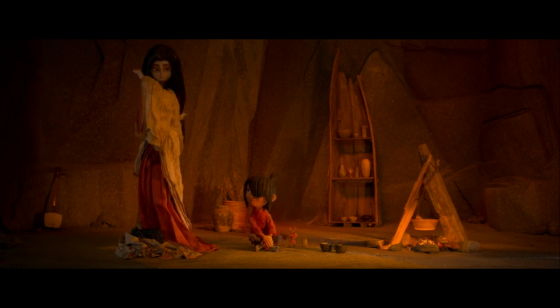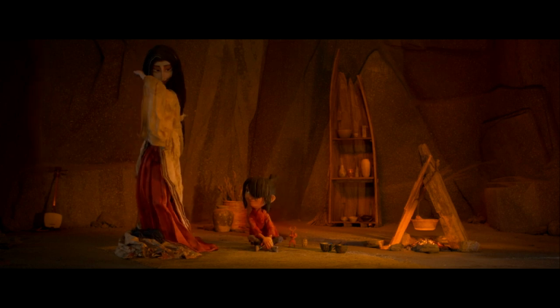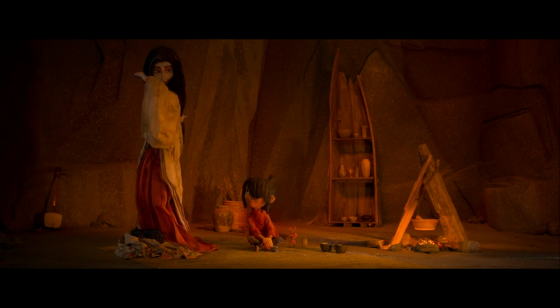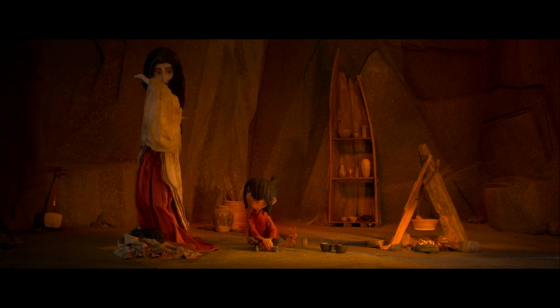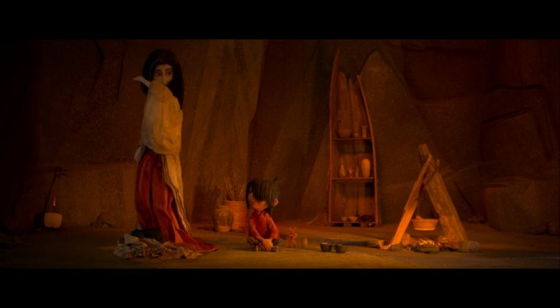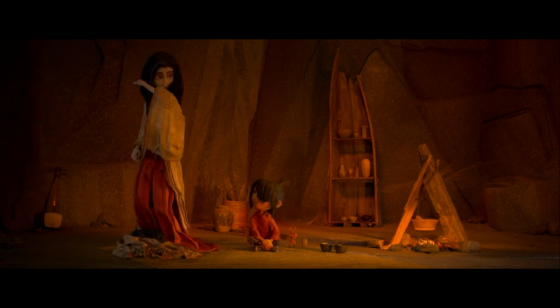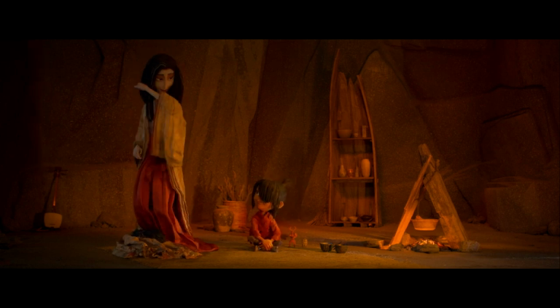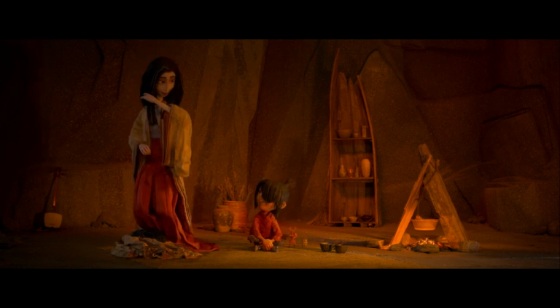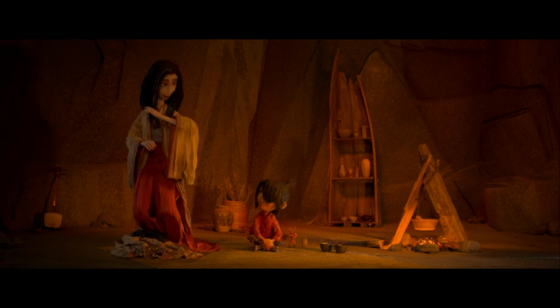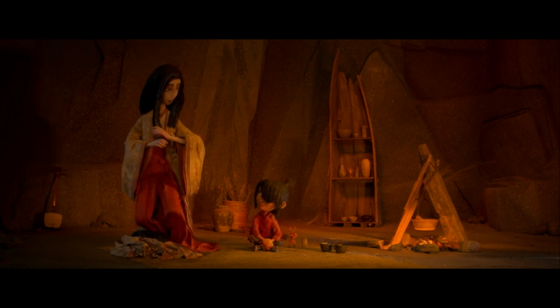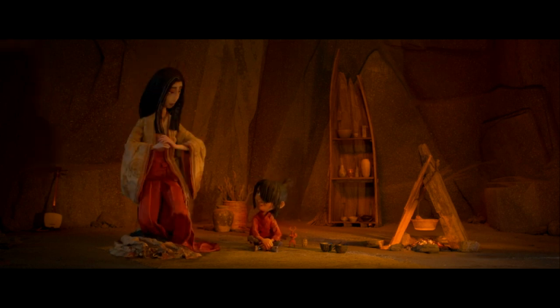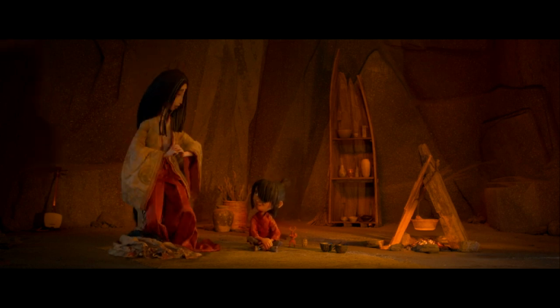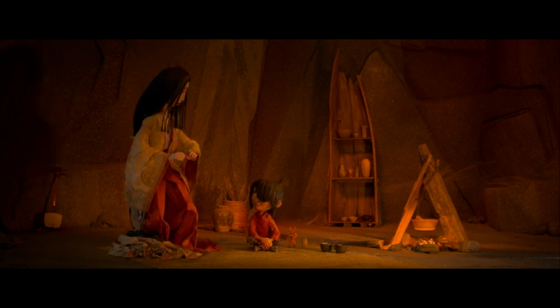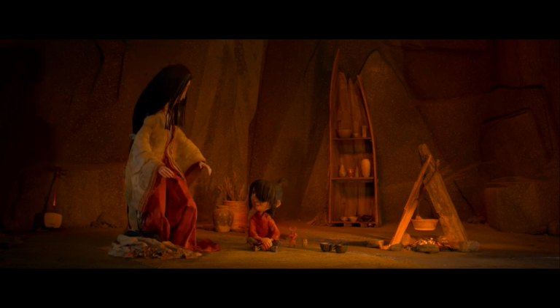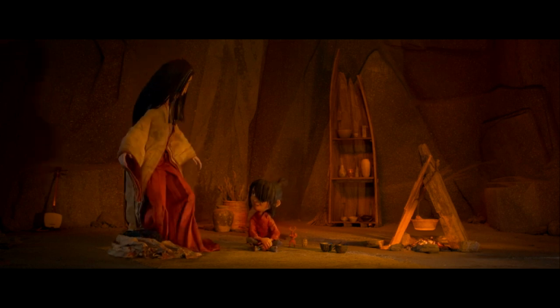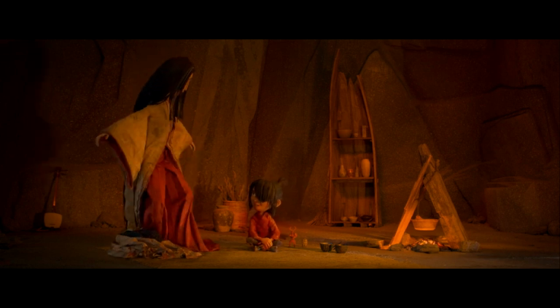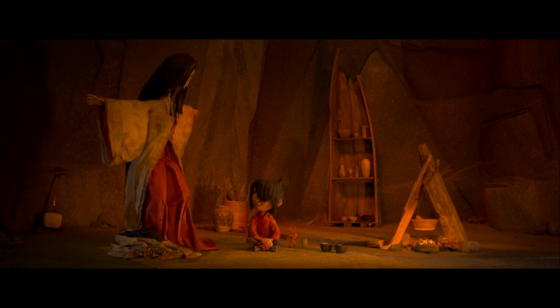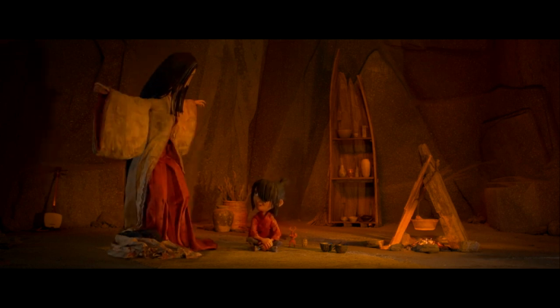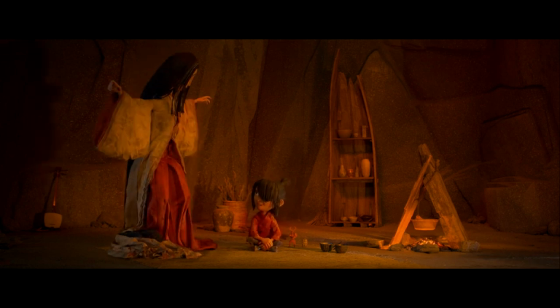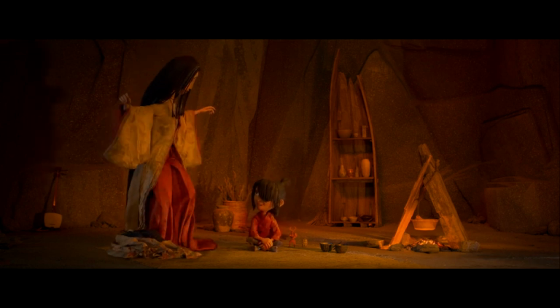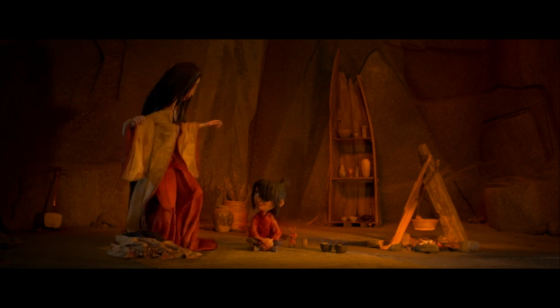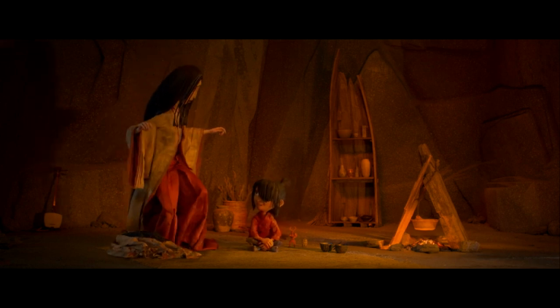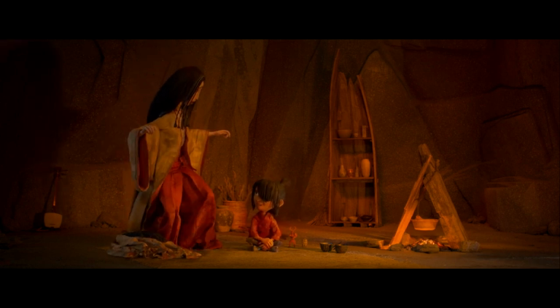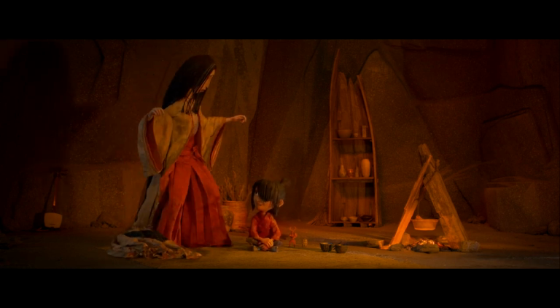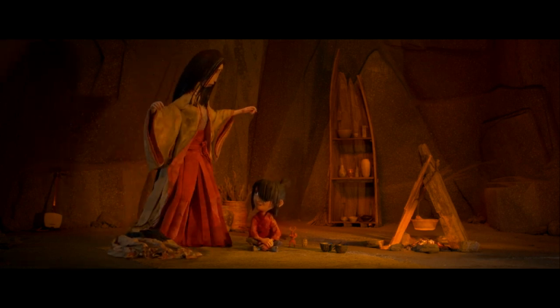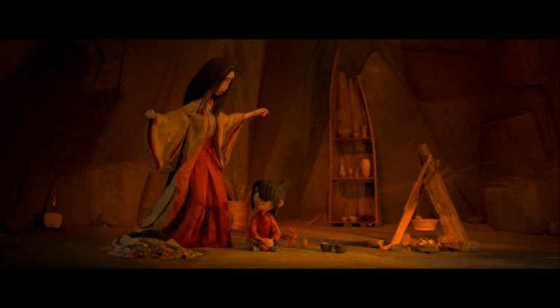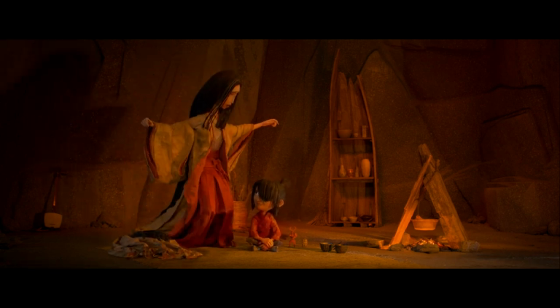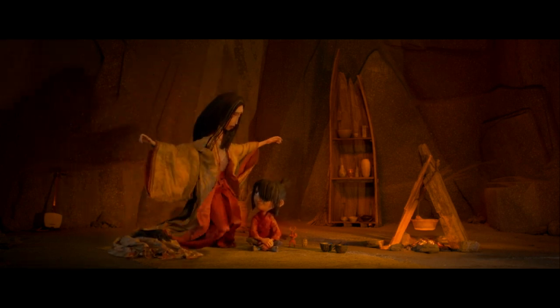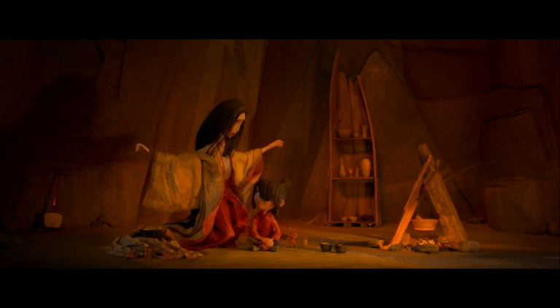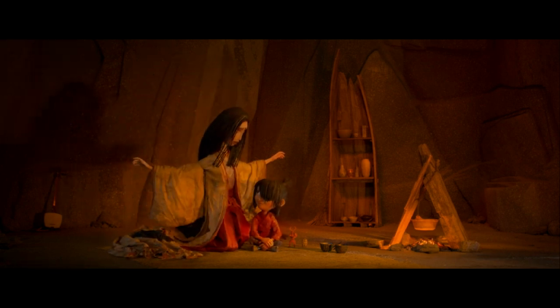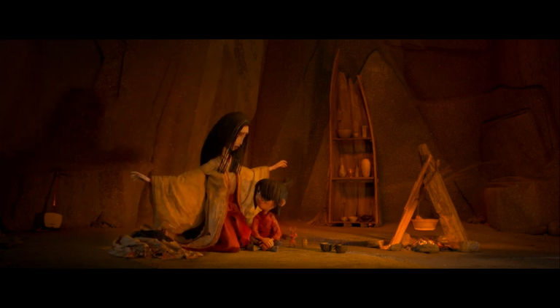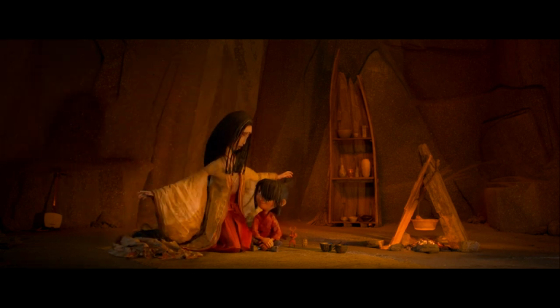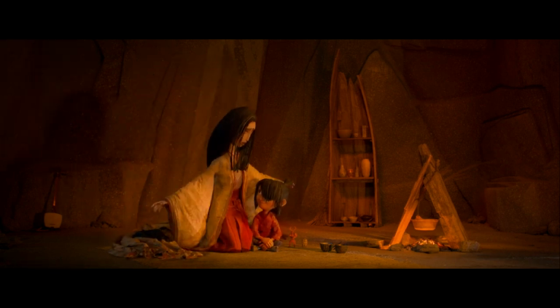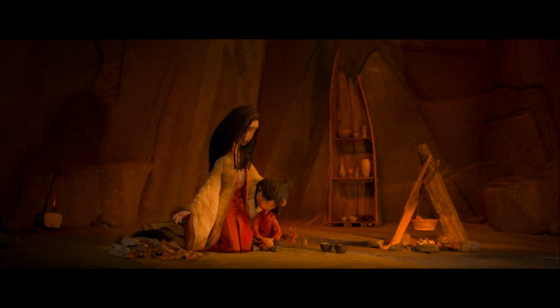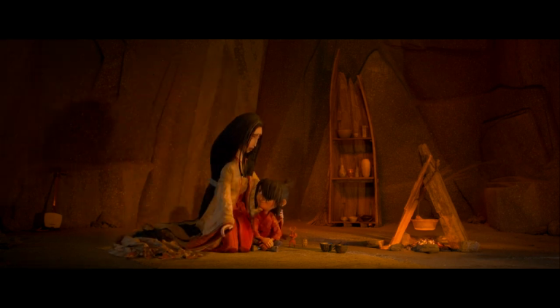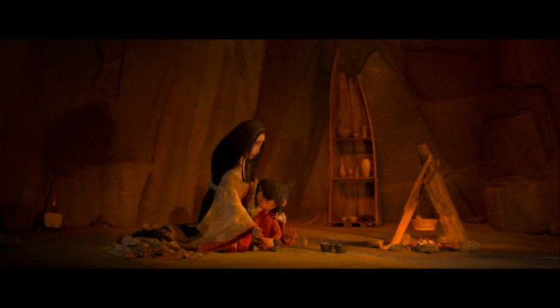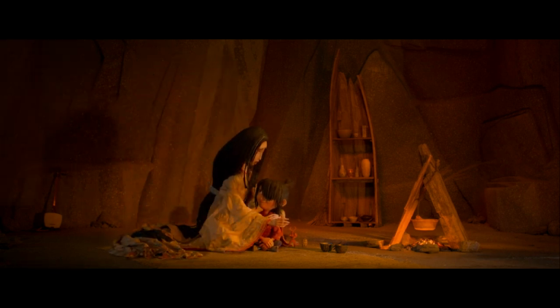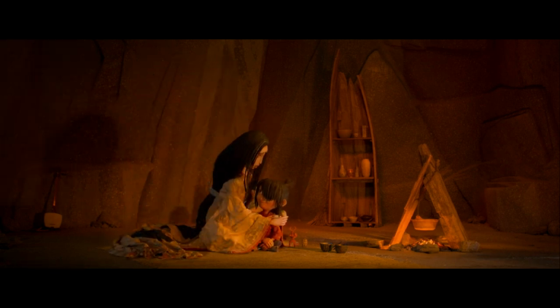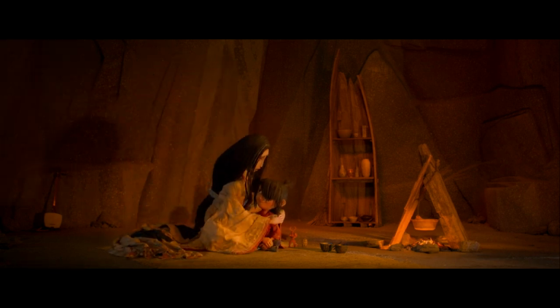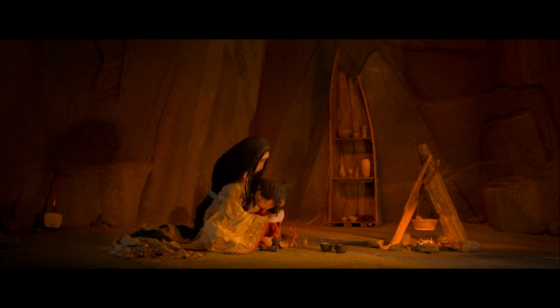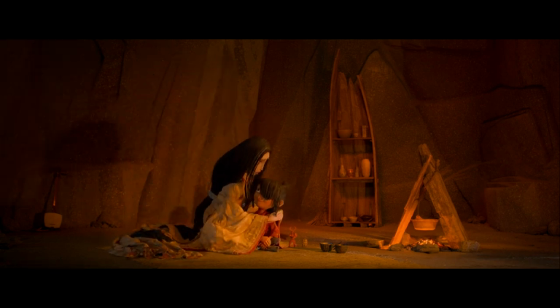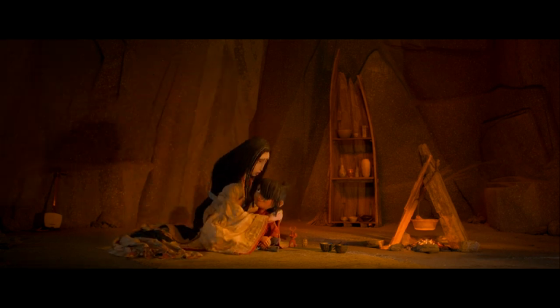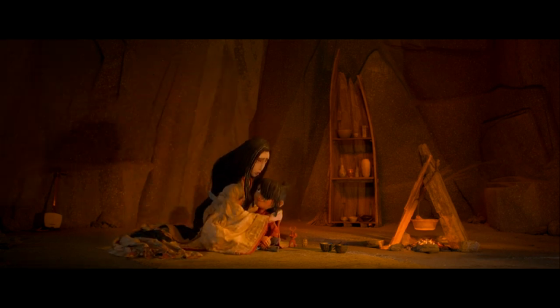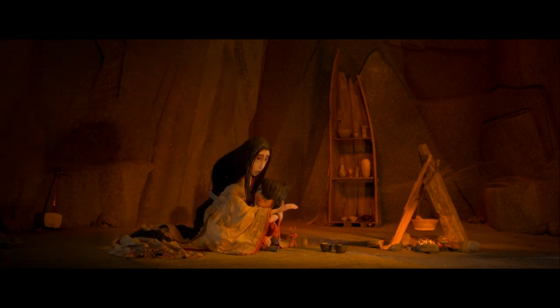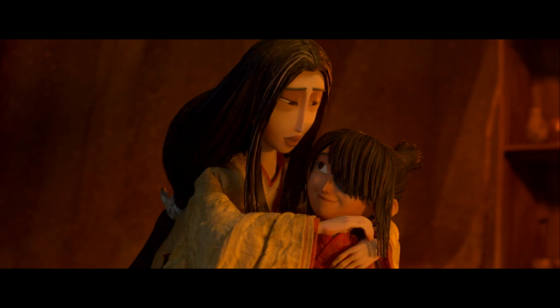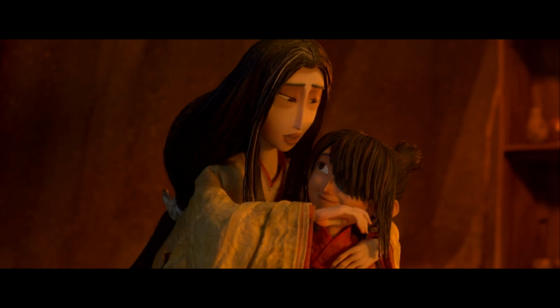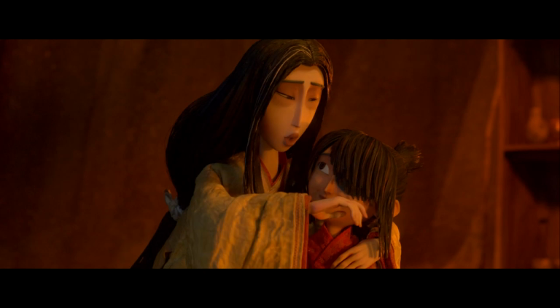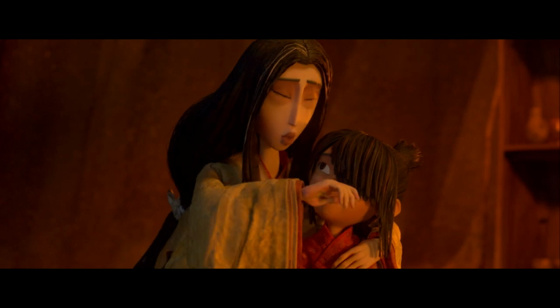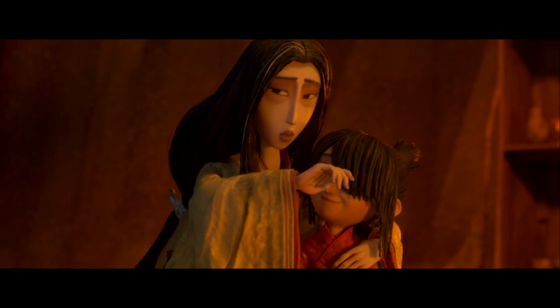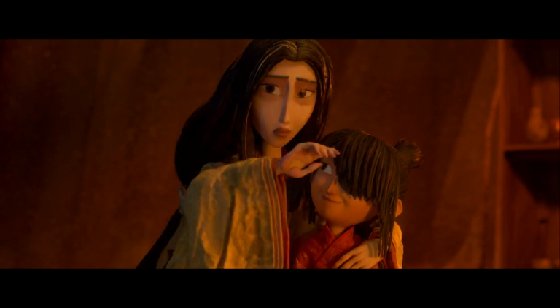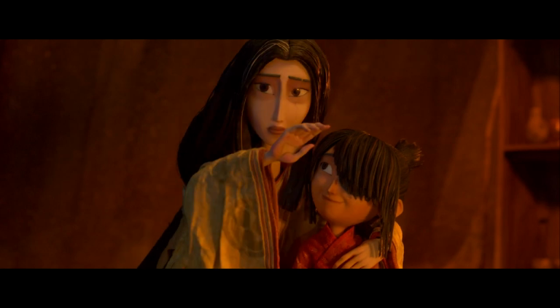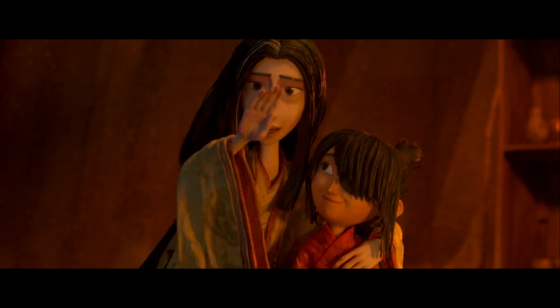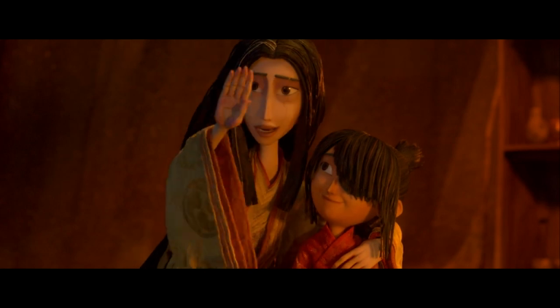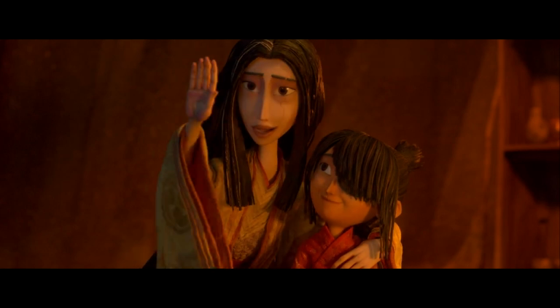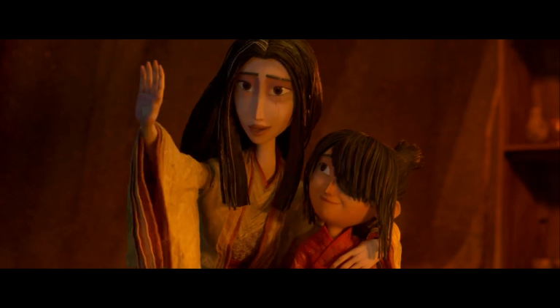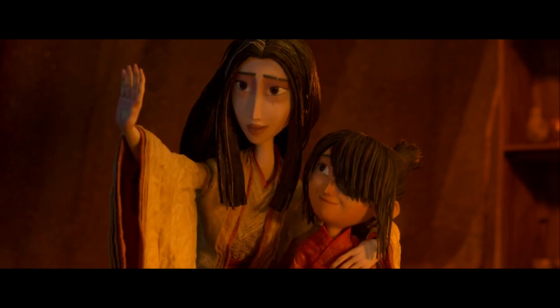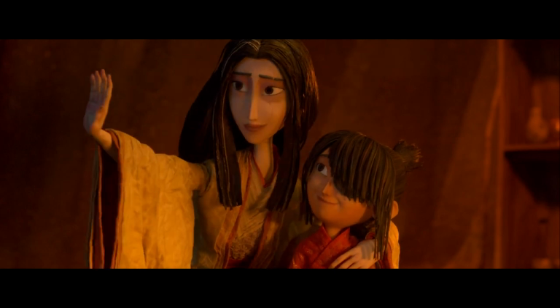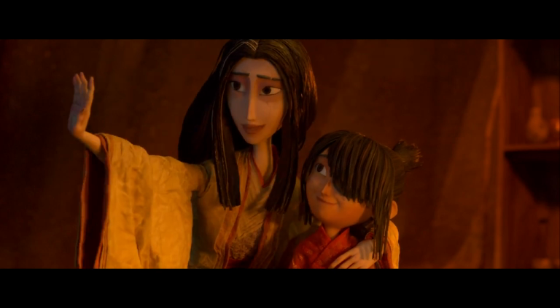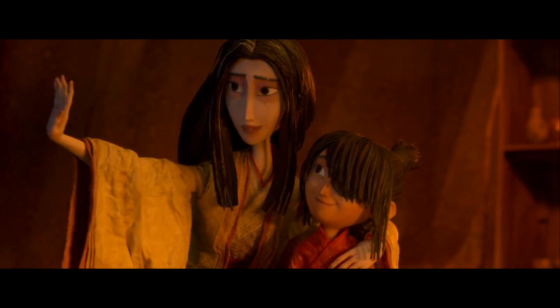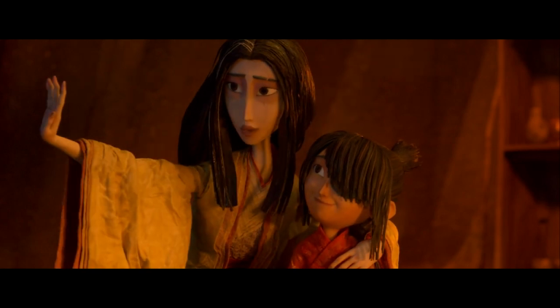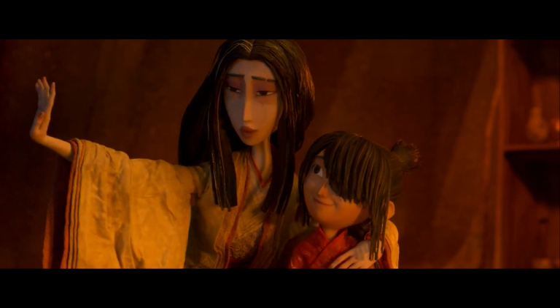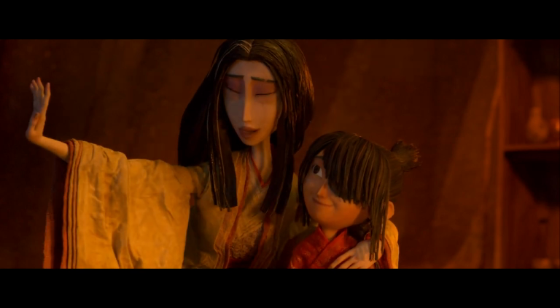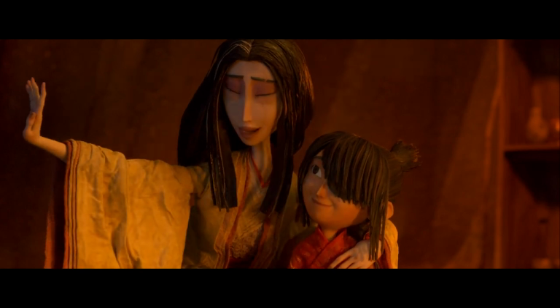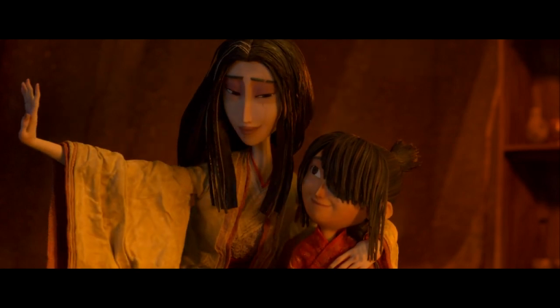And suddenly, as quickly as it had started, the storm cleared before him.